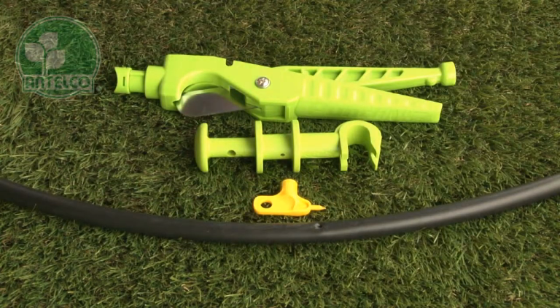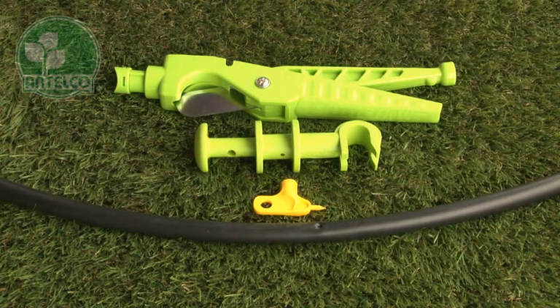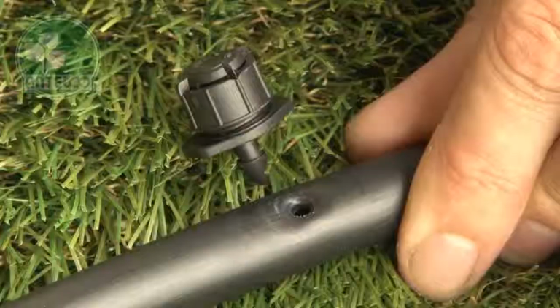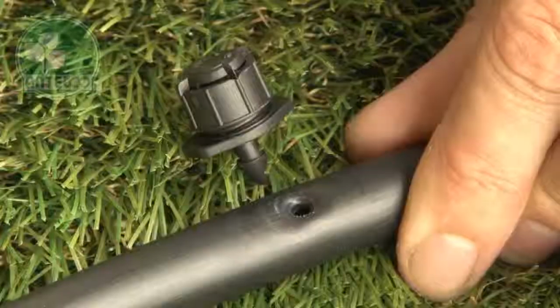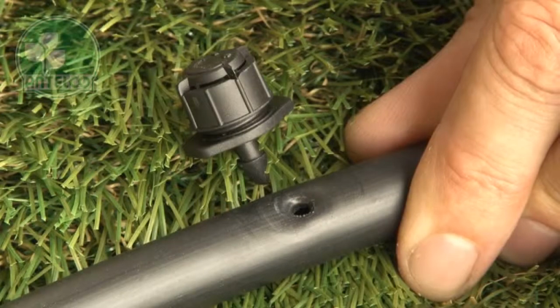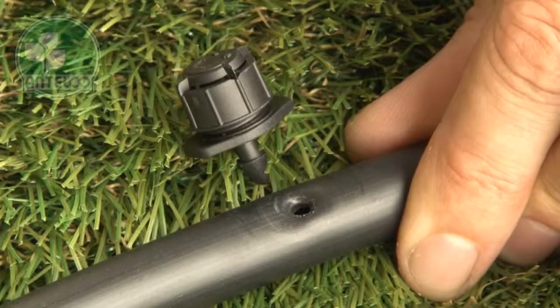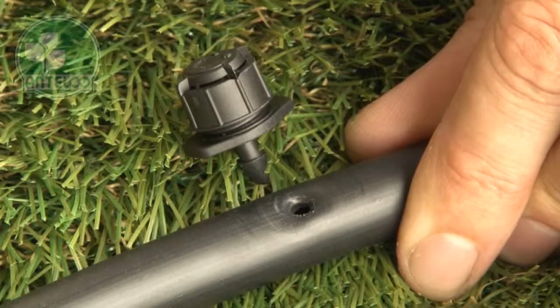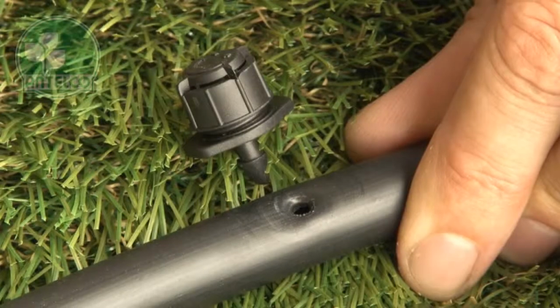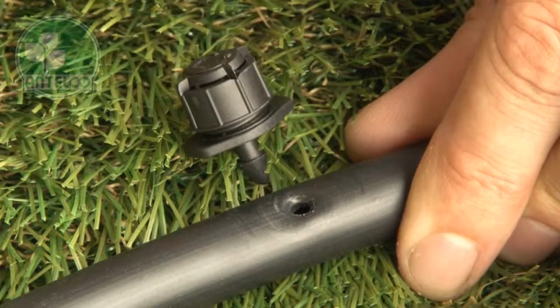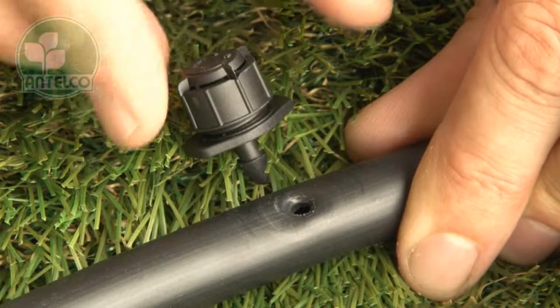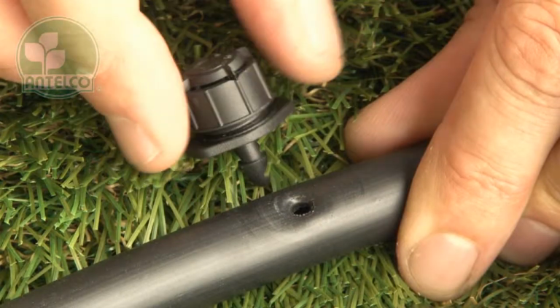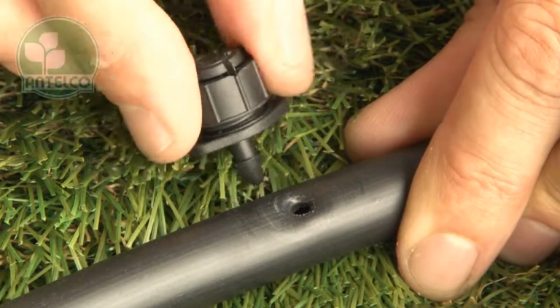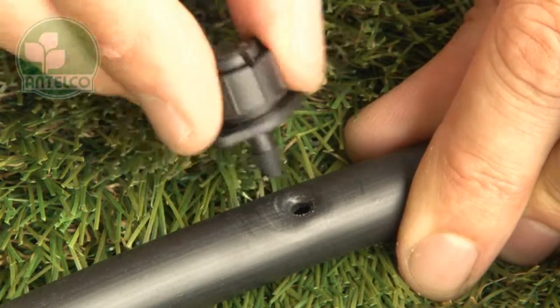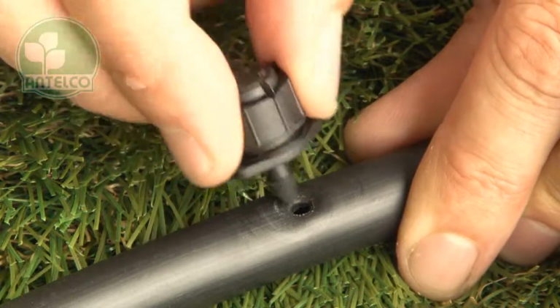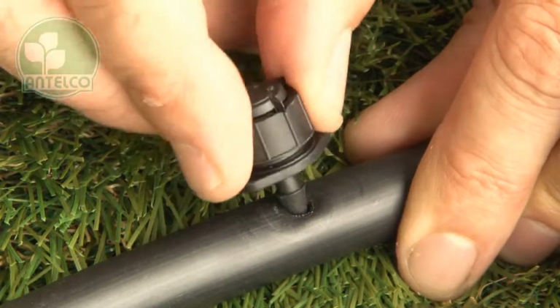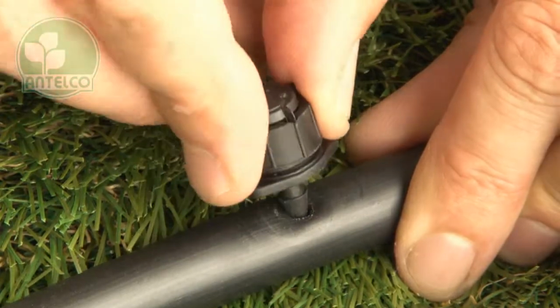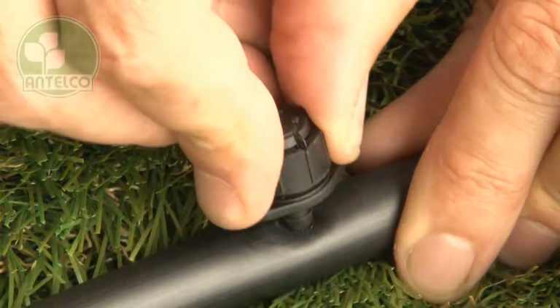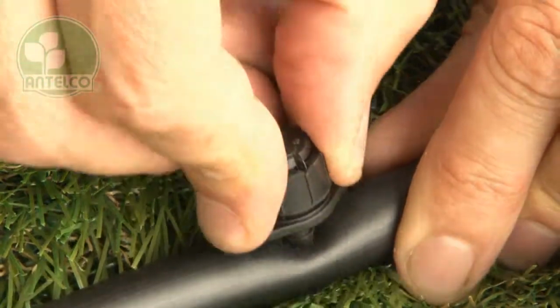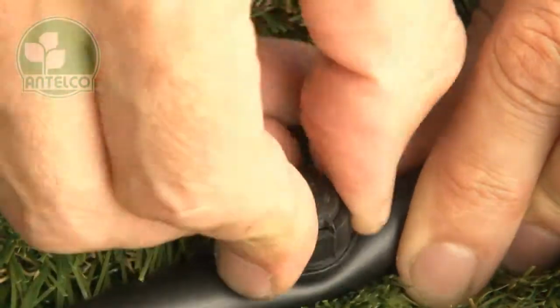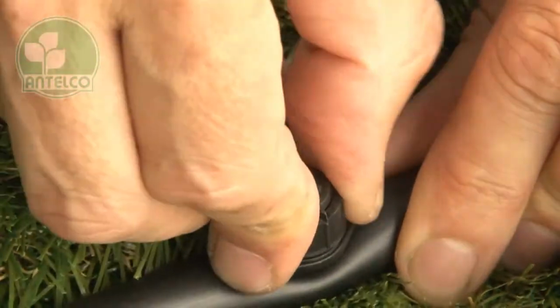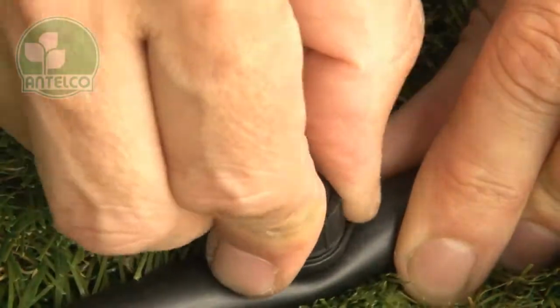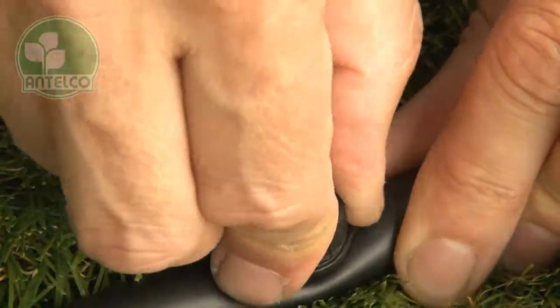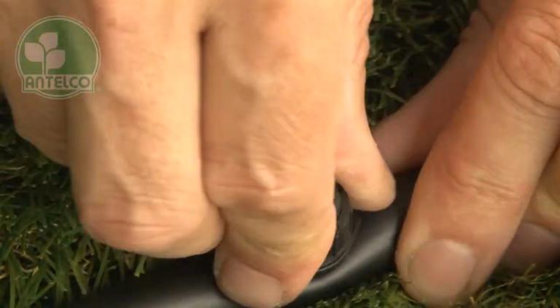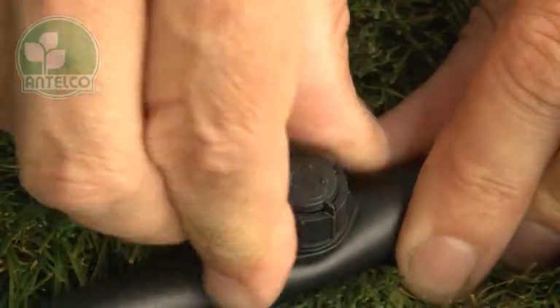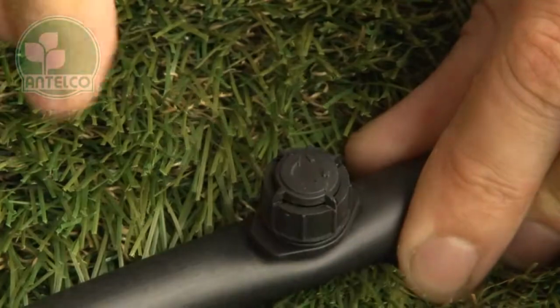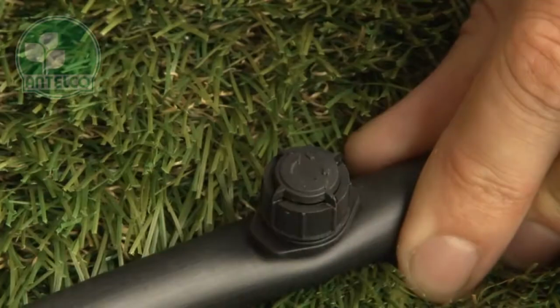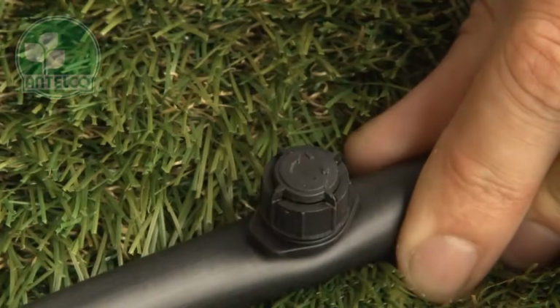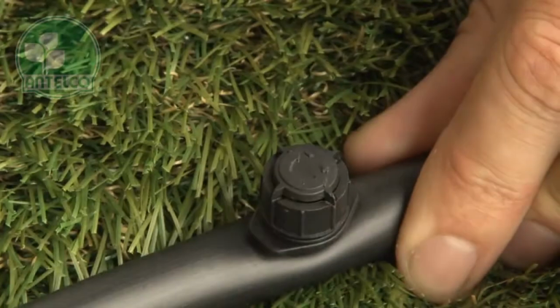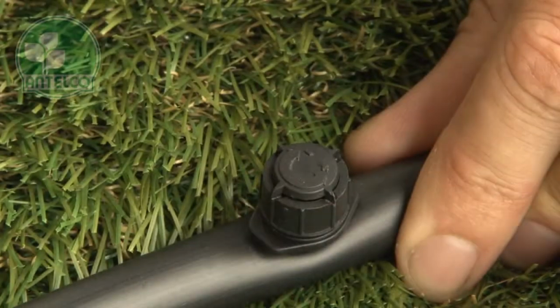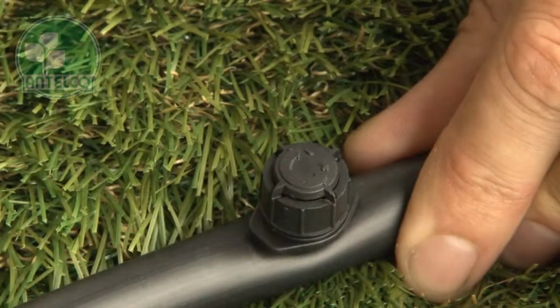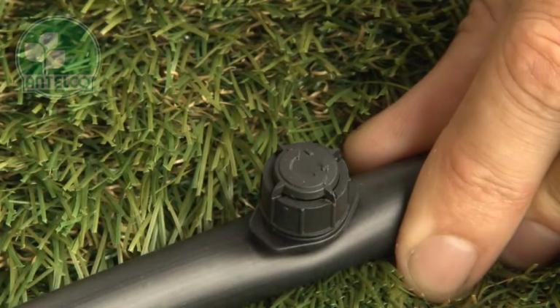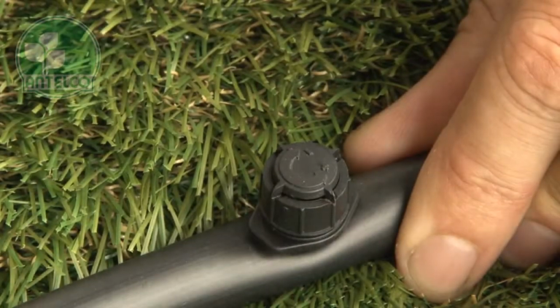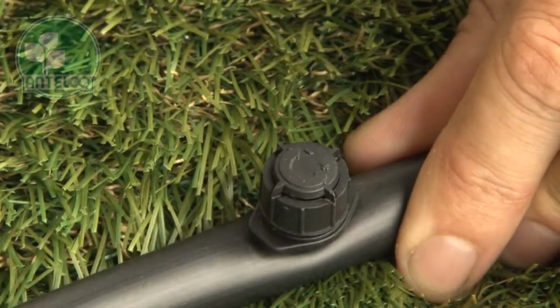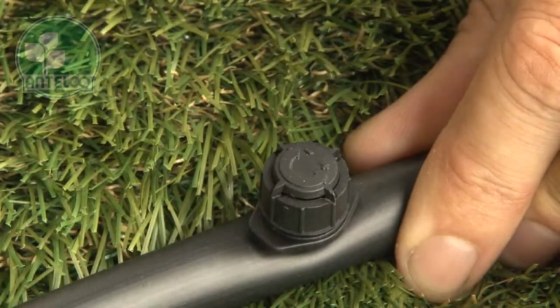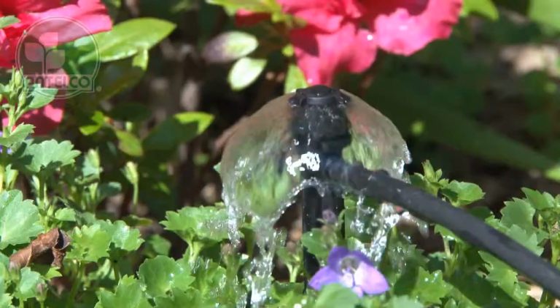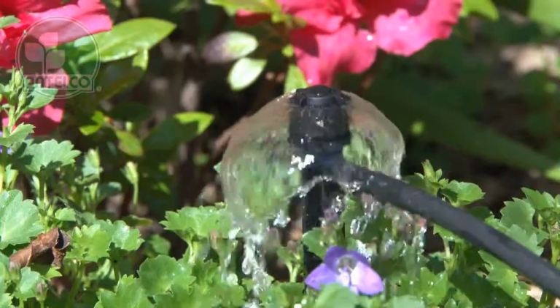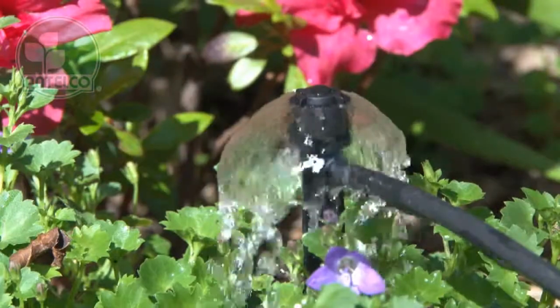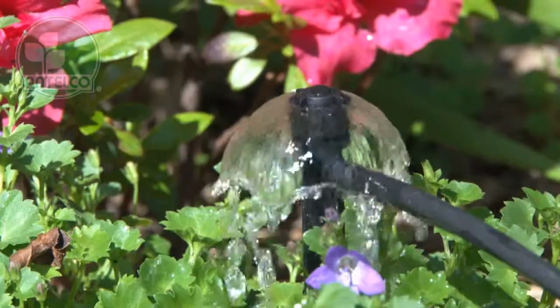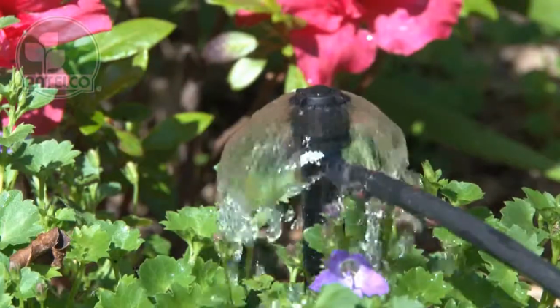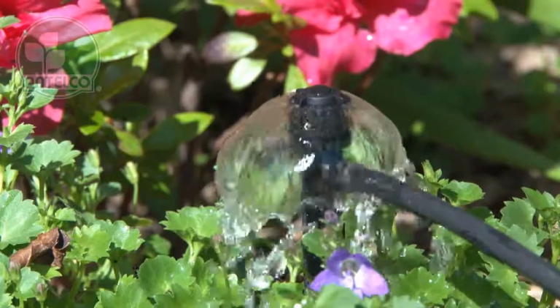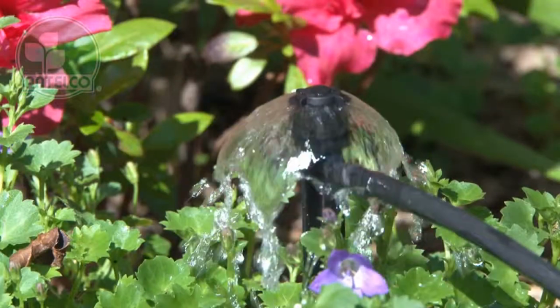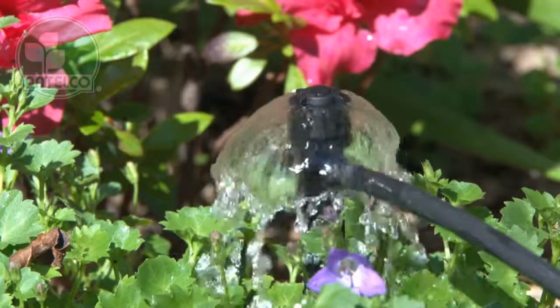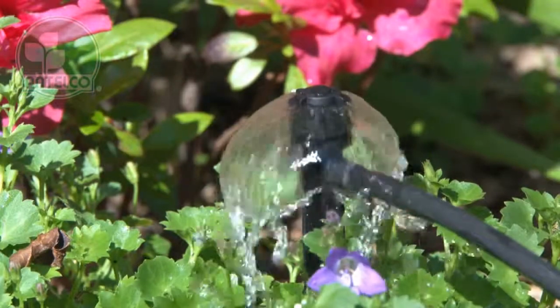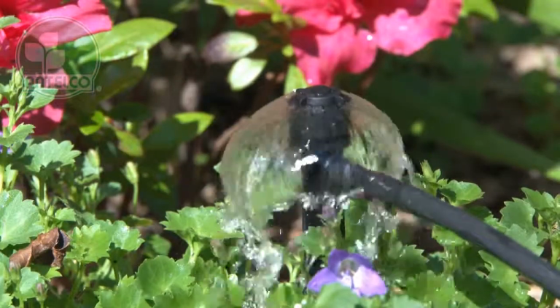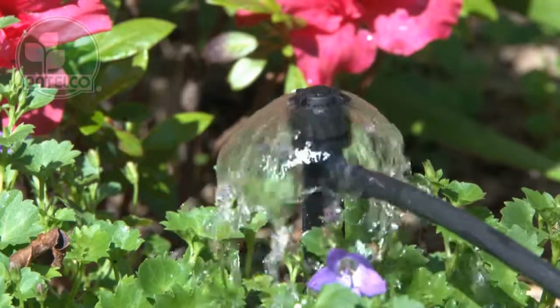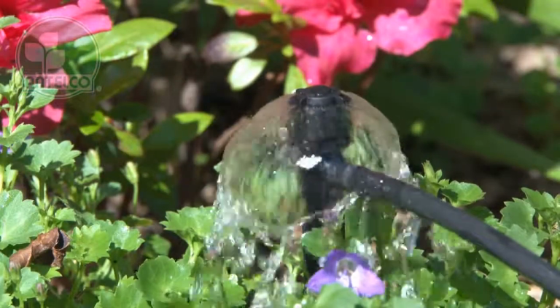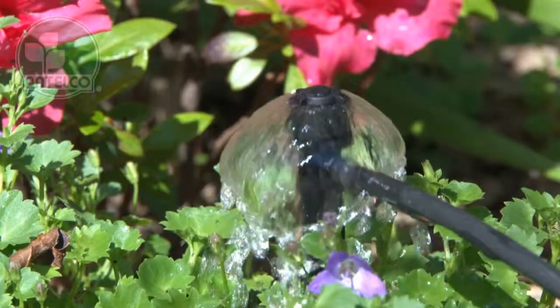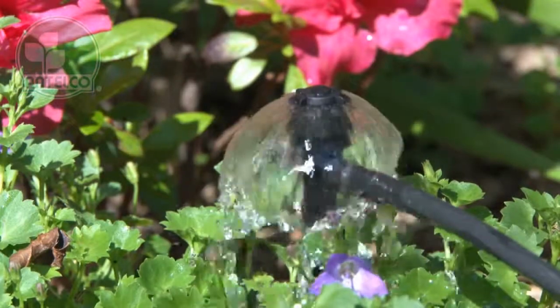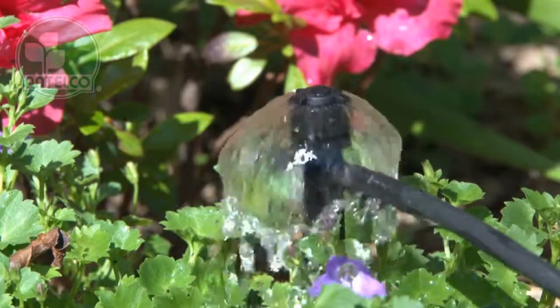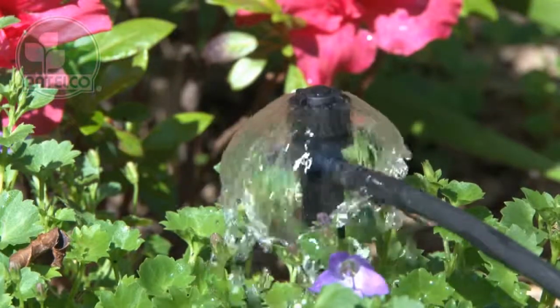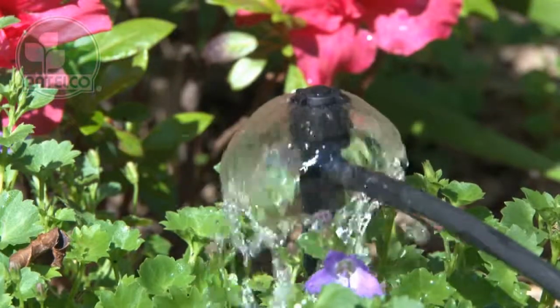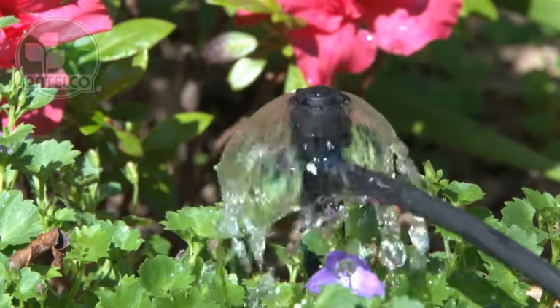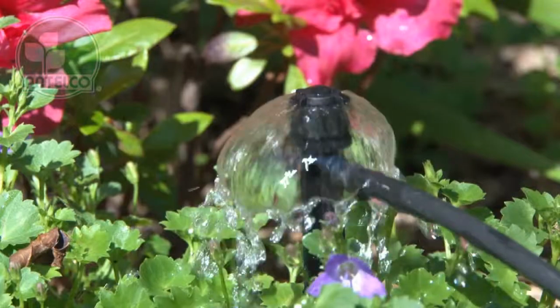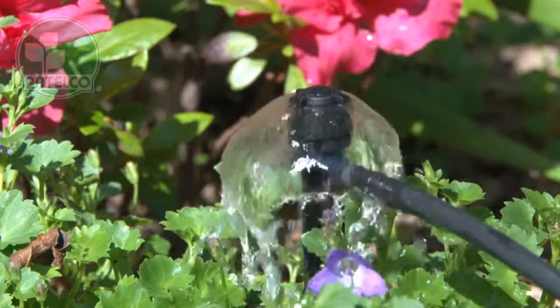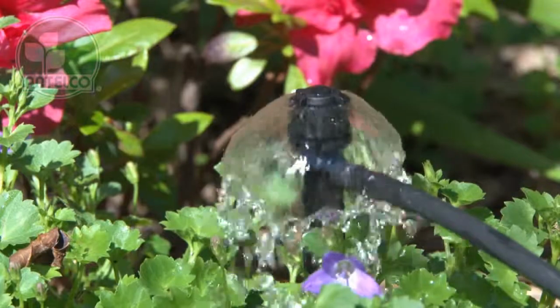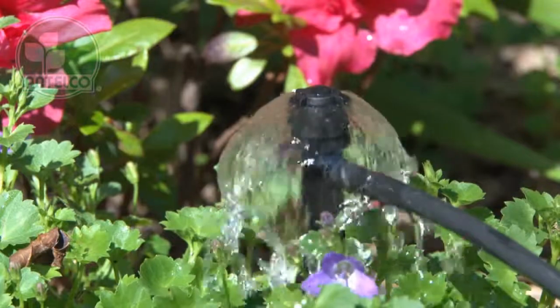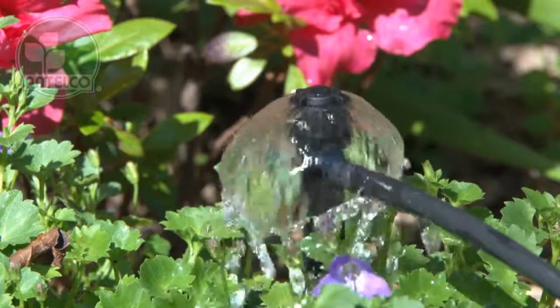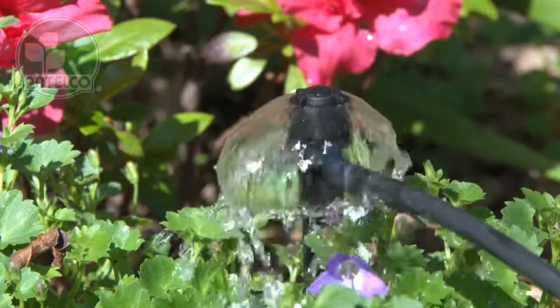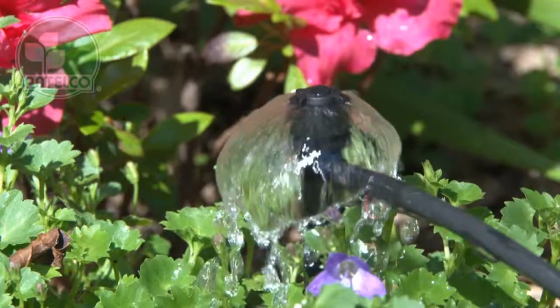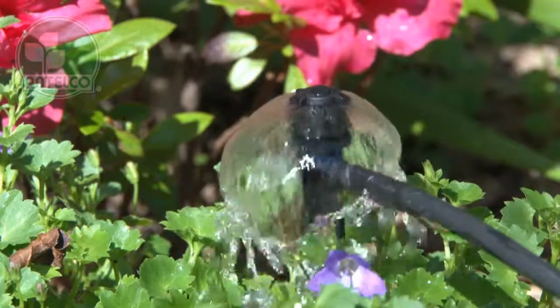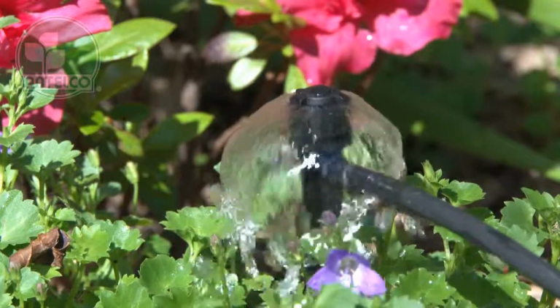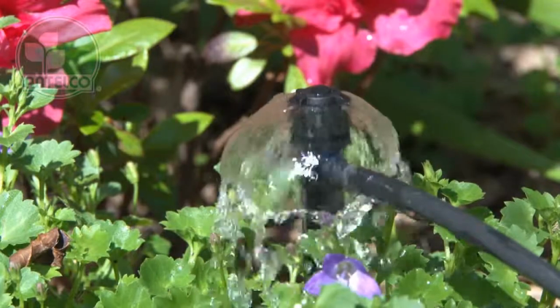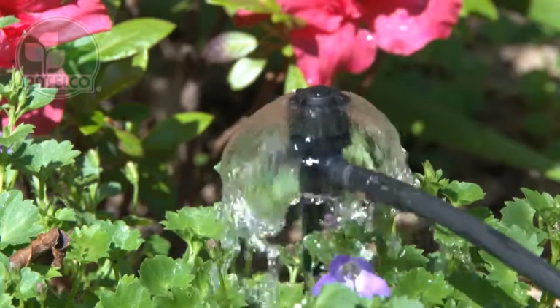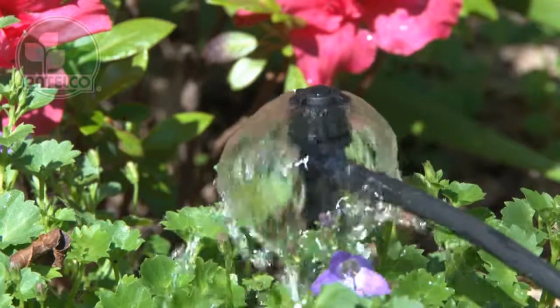Then simply push the mini-bubbler barb into the hole. The spike version is great for anchoring the mini-bubbler at the plant.